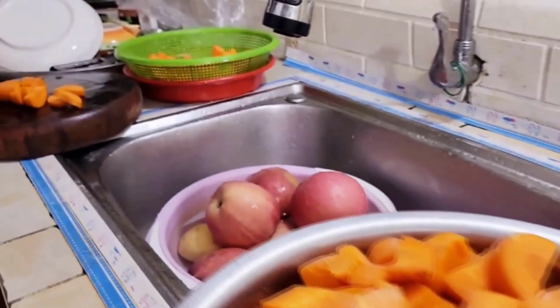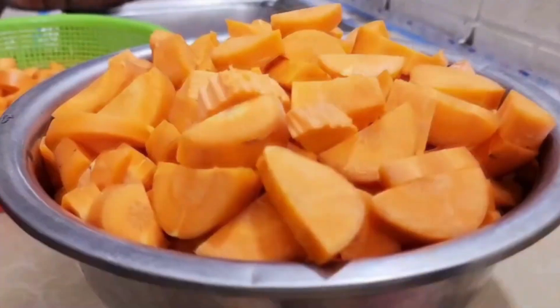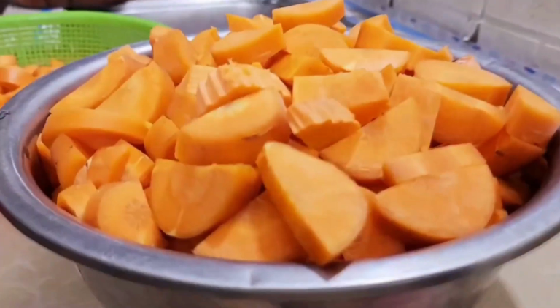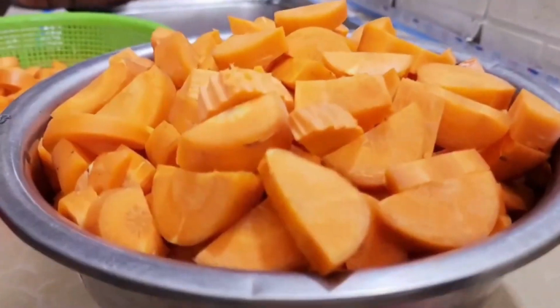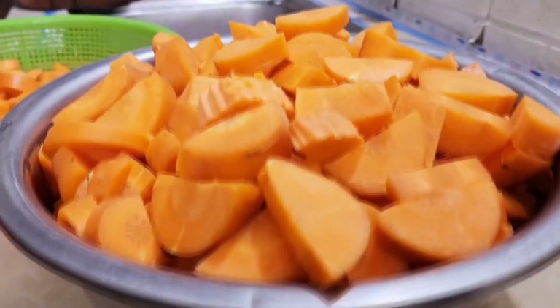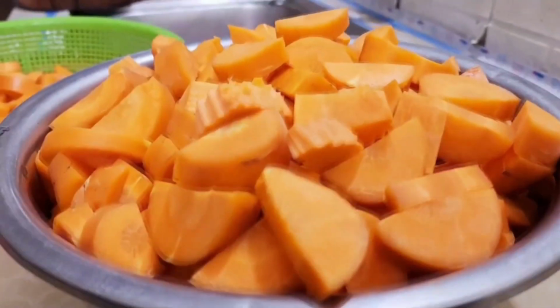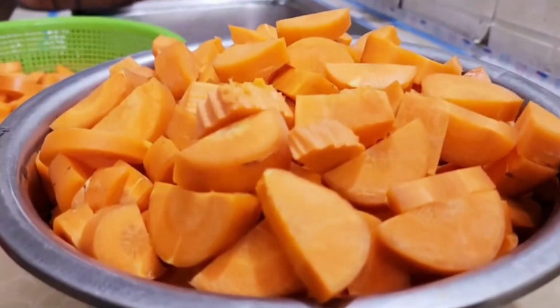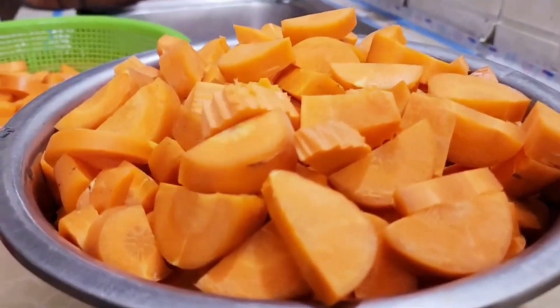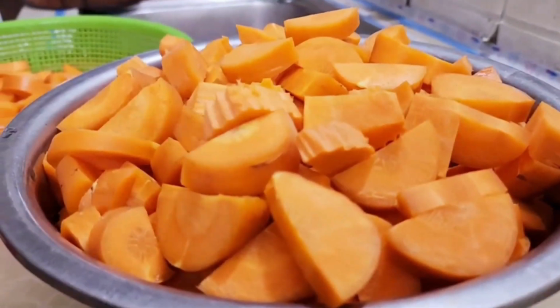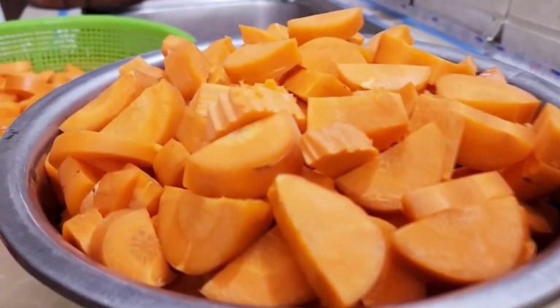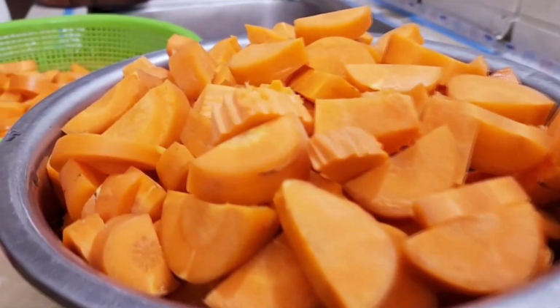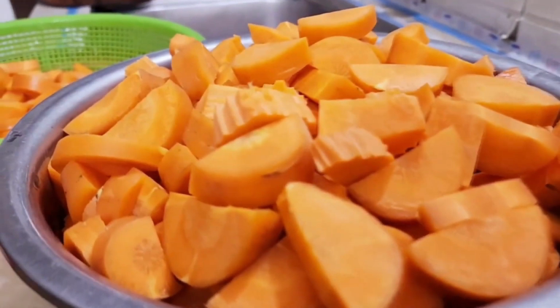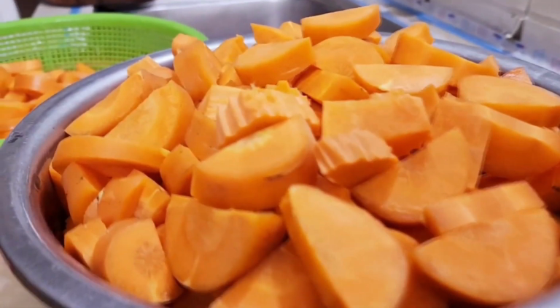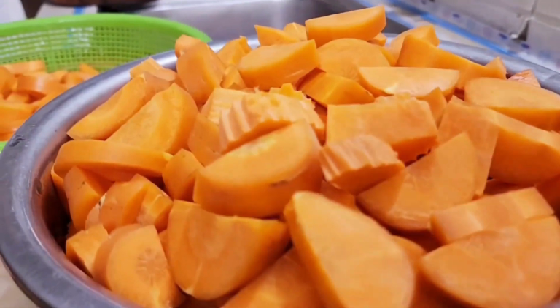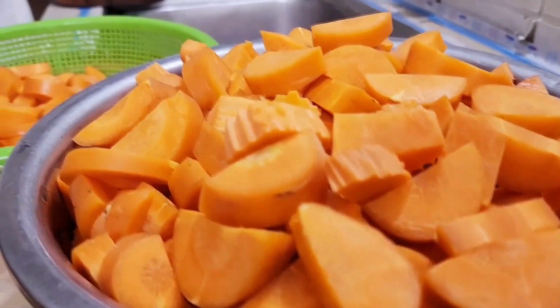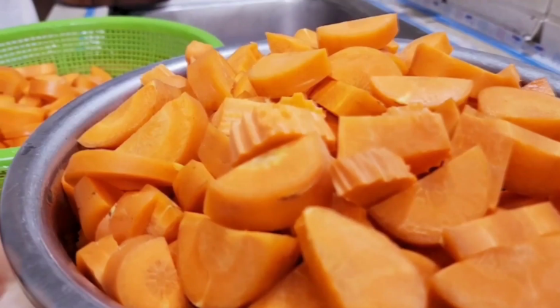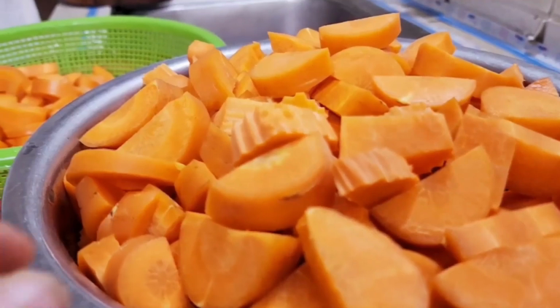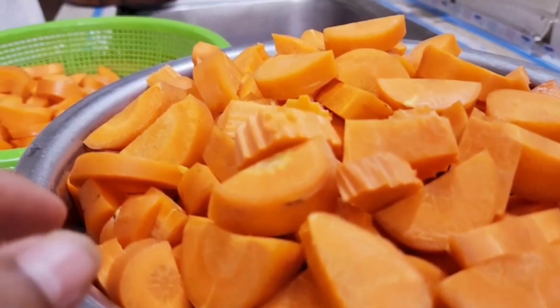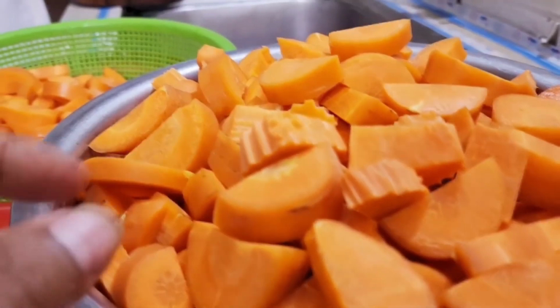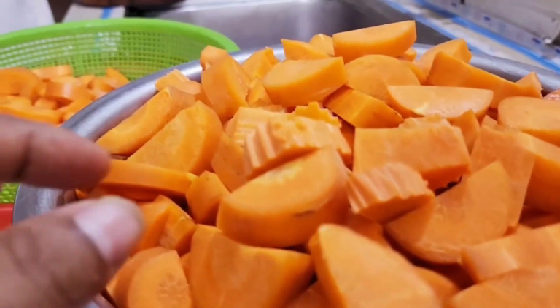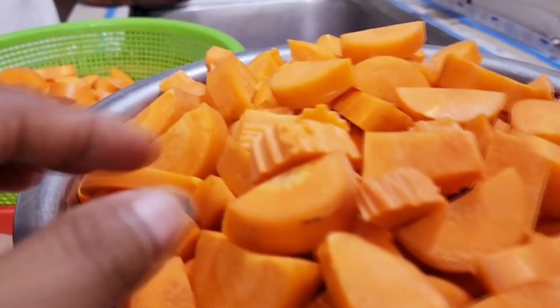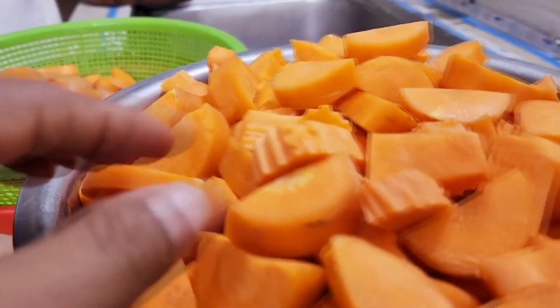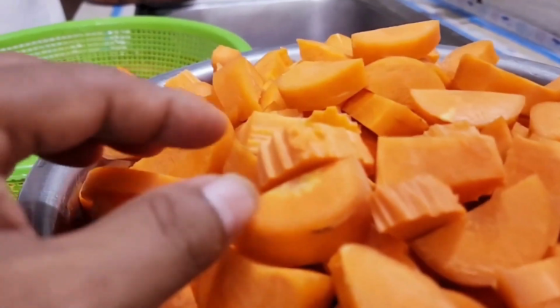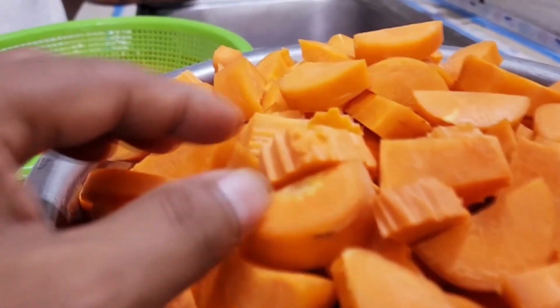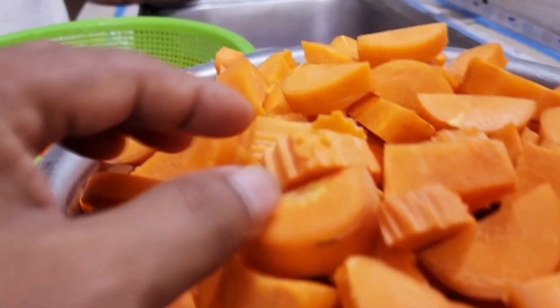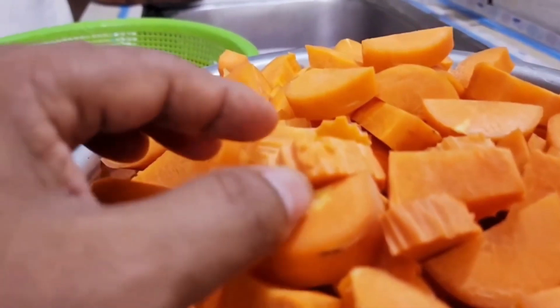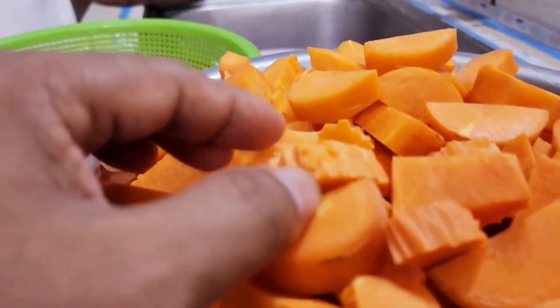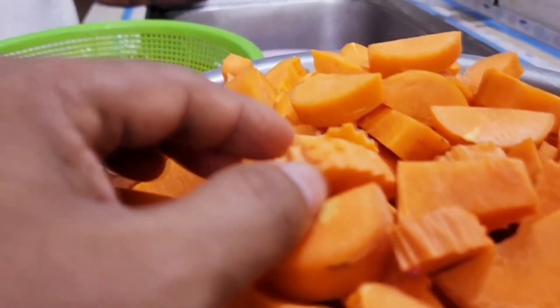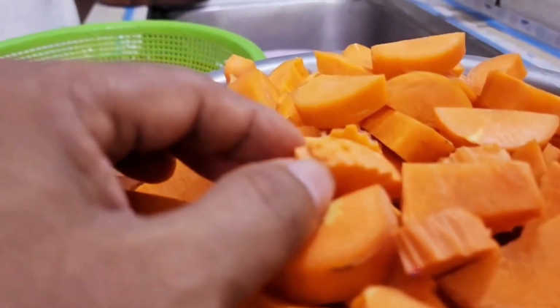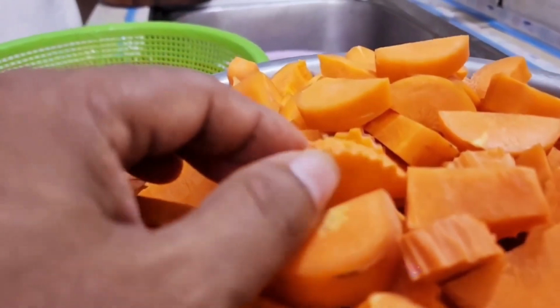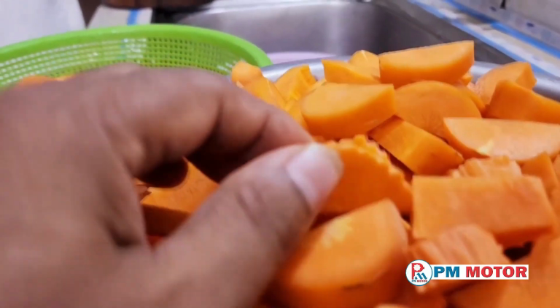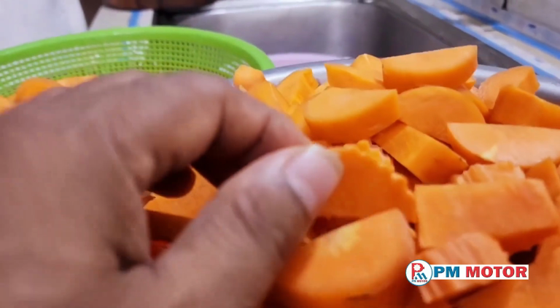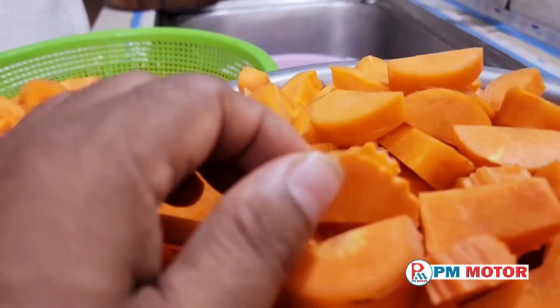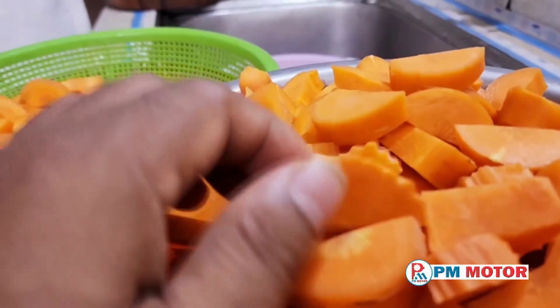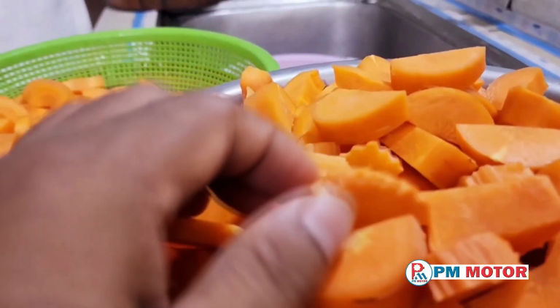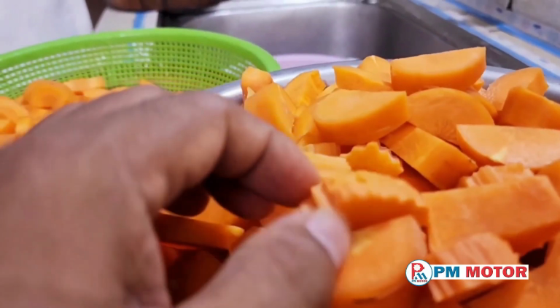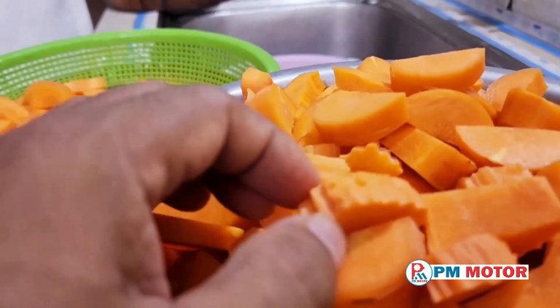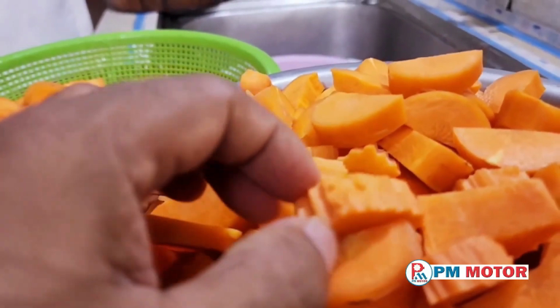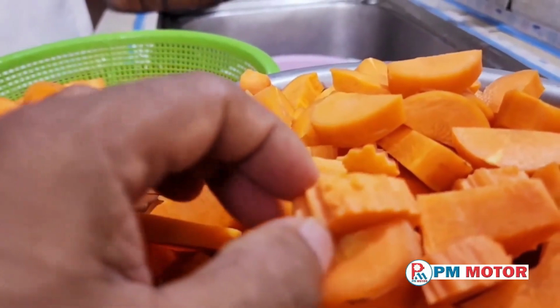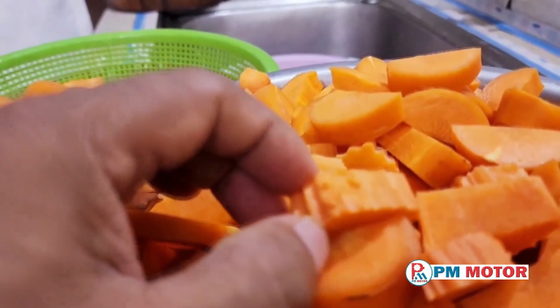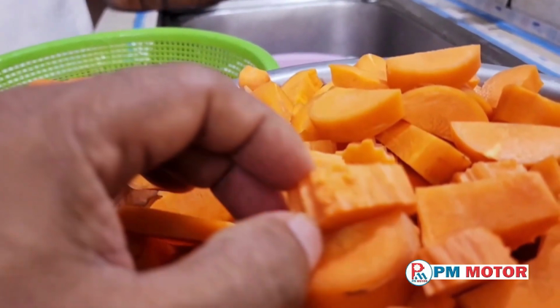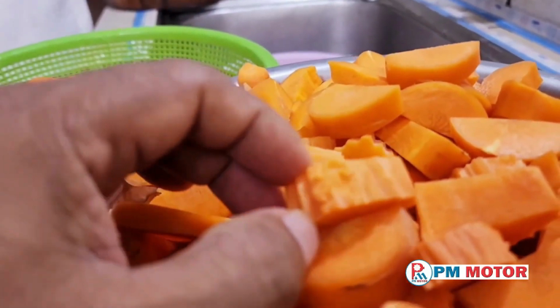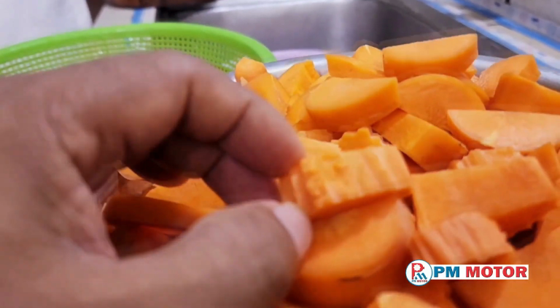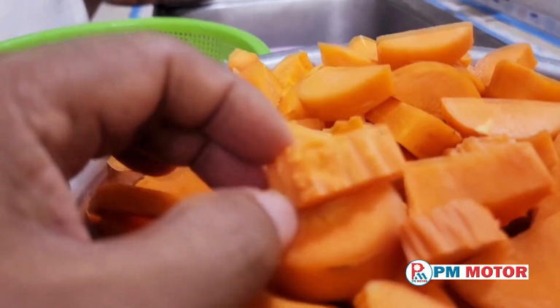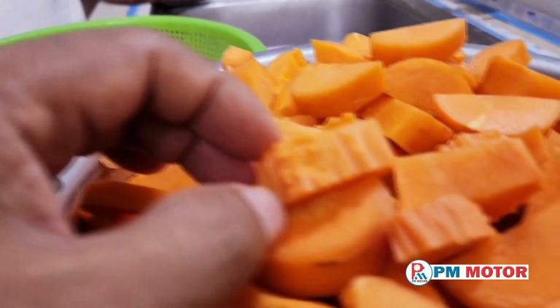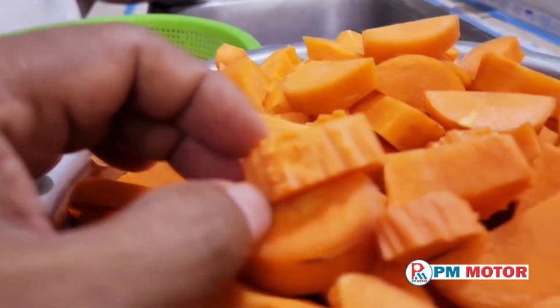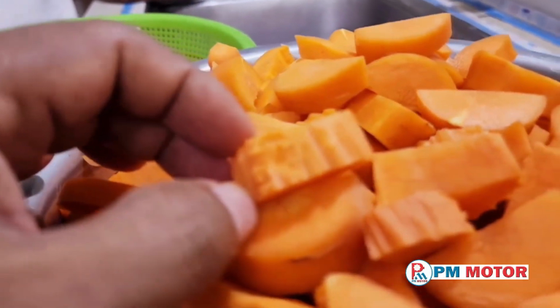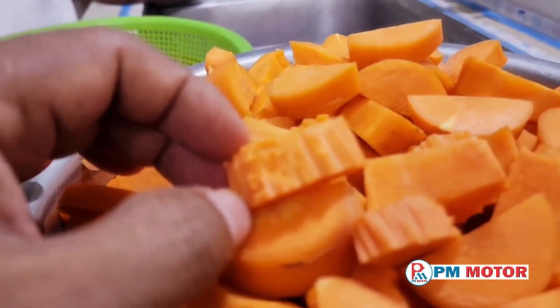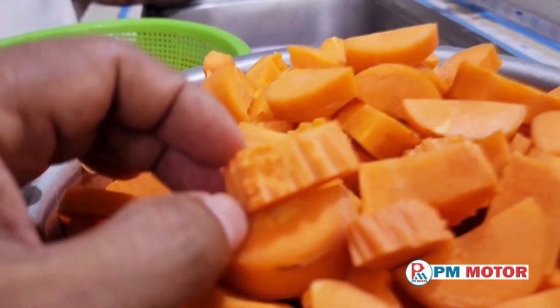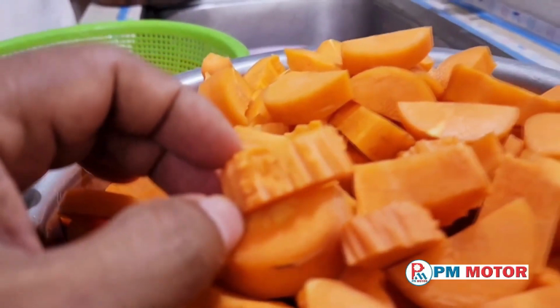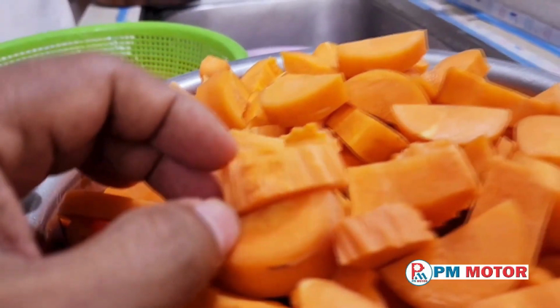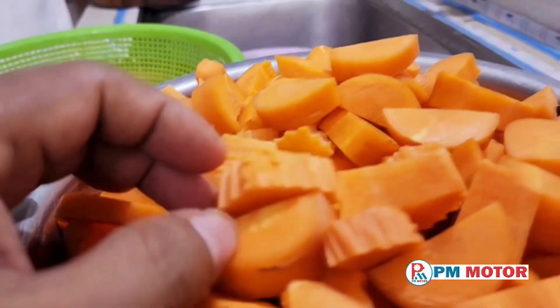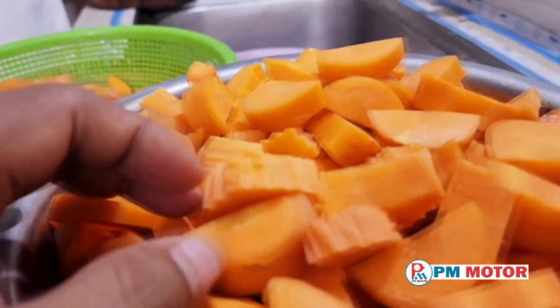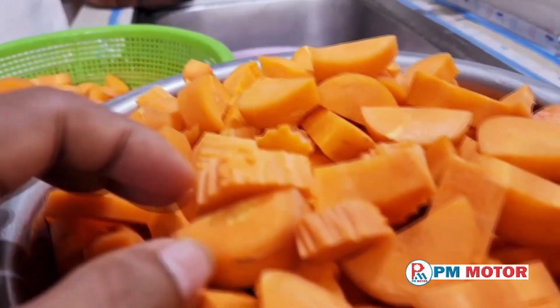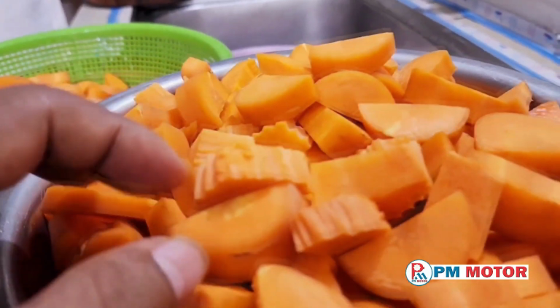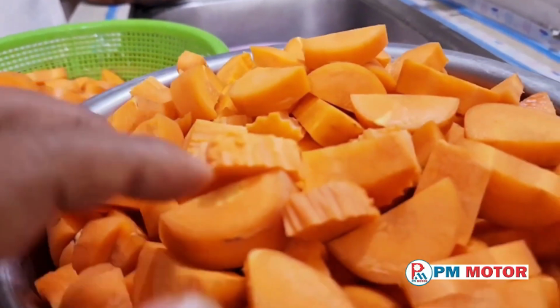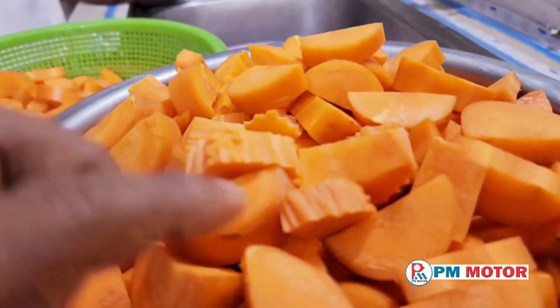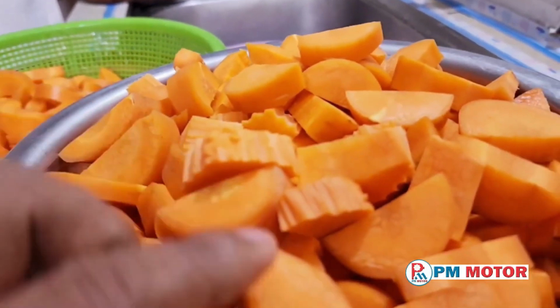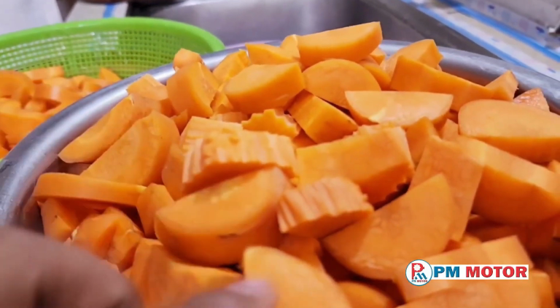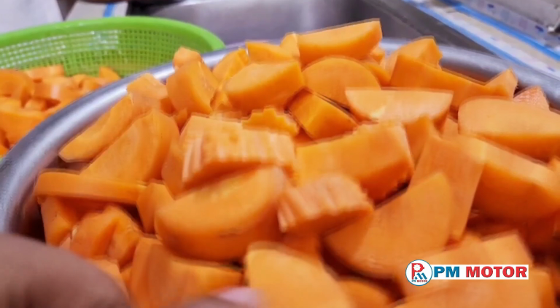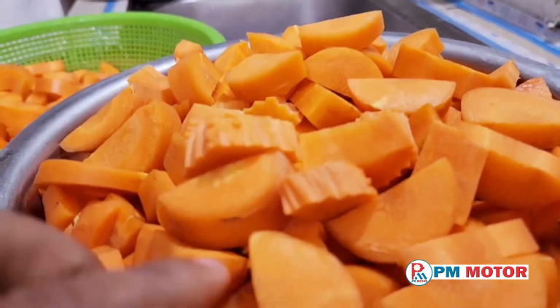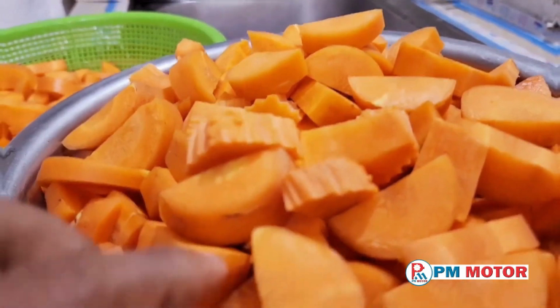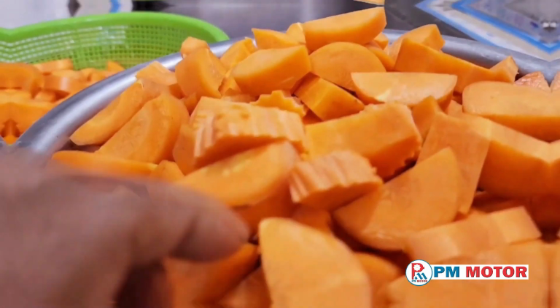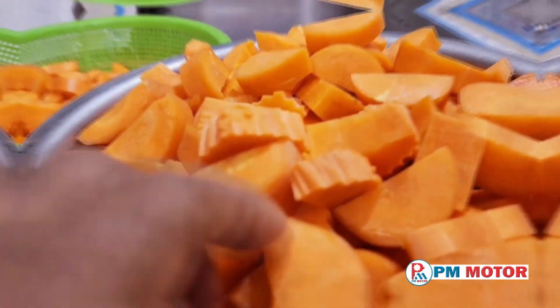And here's a tip: if you're worried about pesticides, feel free to peel the carrots — but it's not a necessary step.